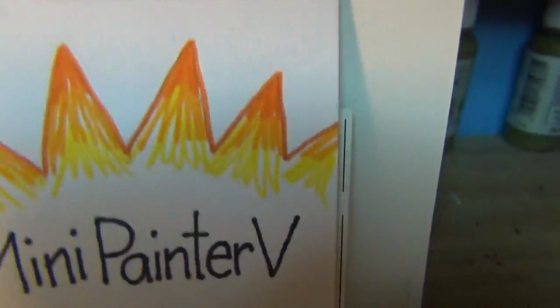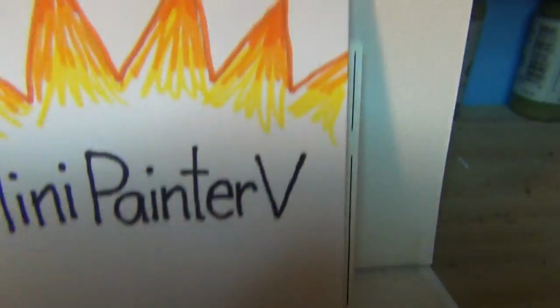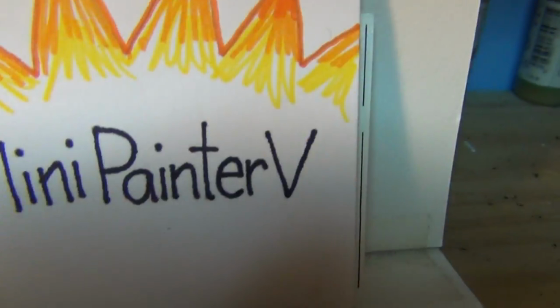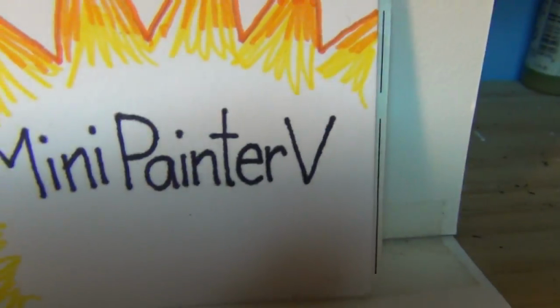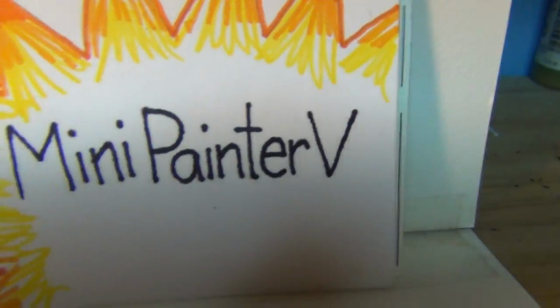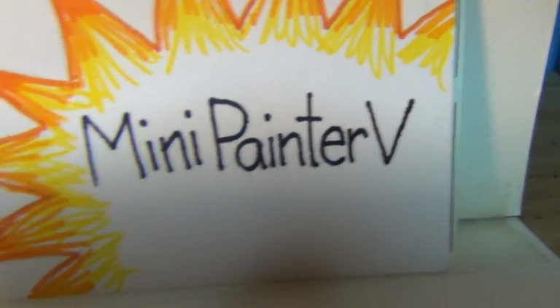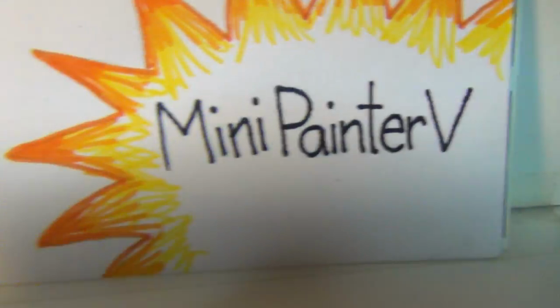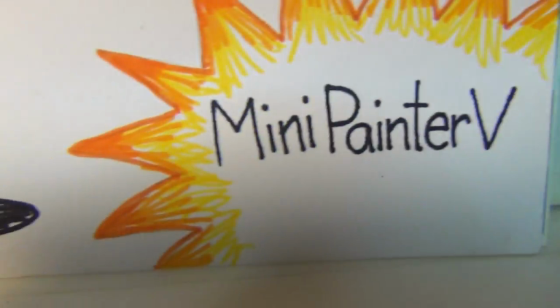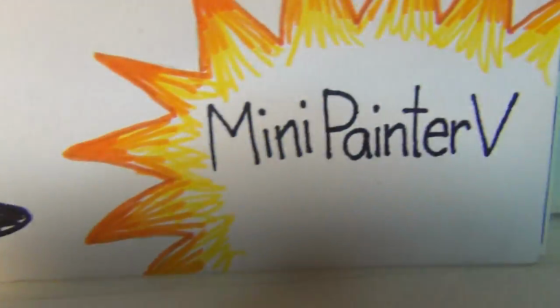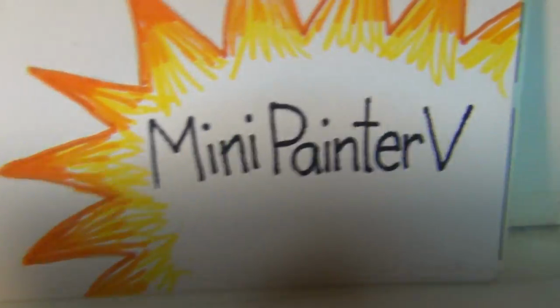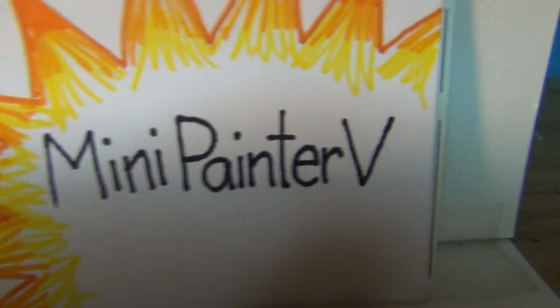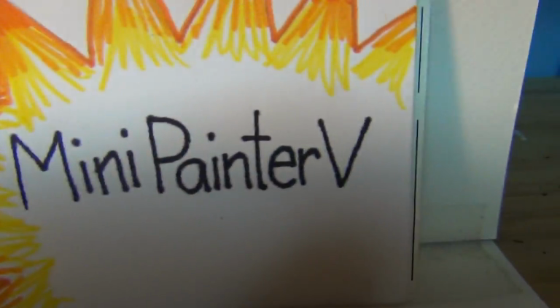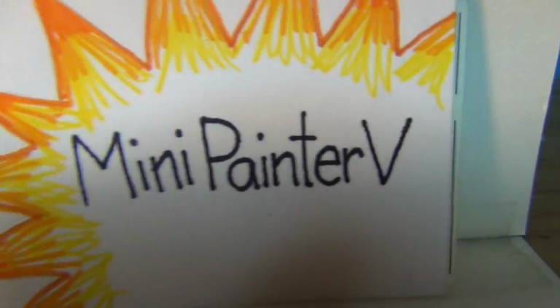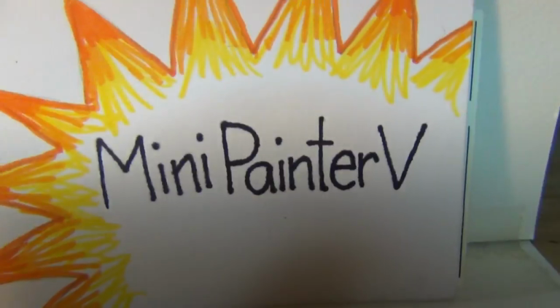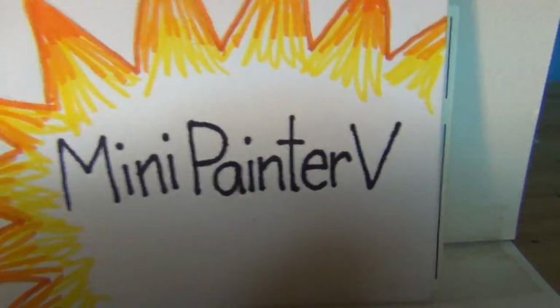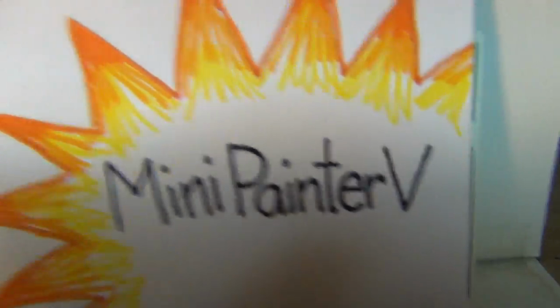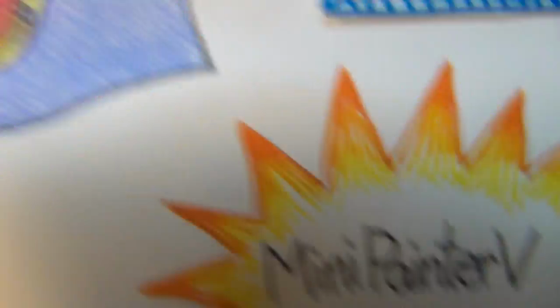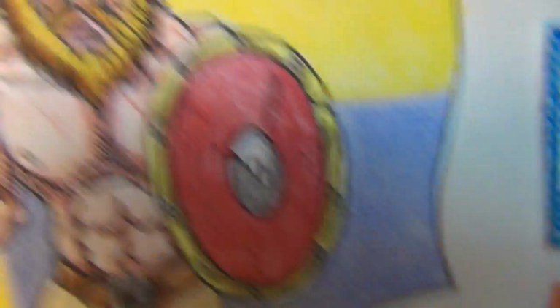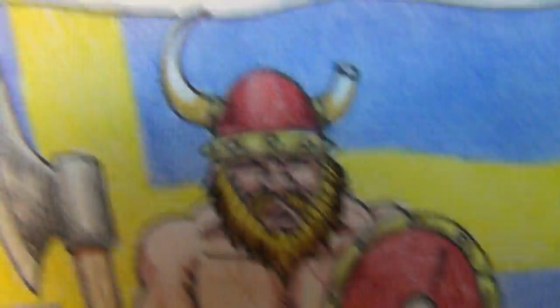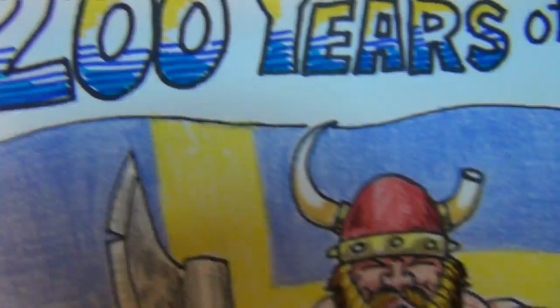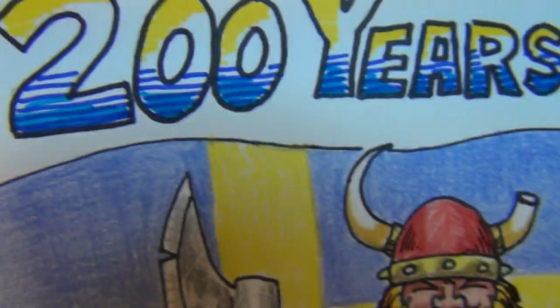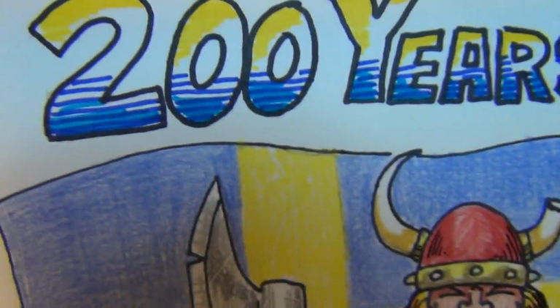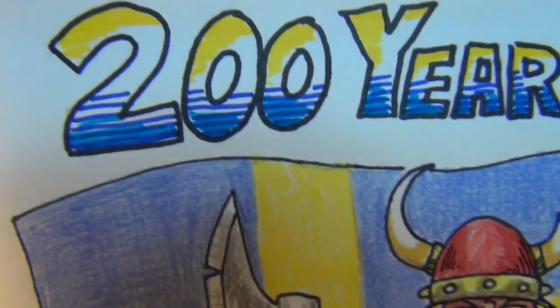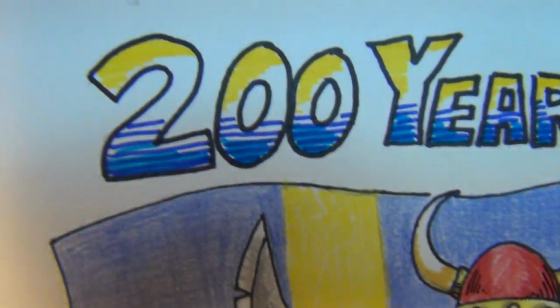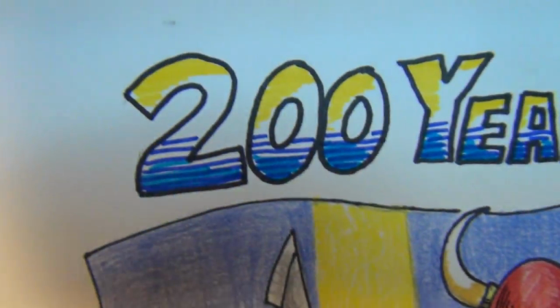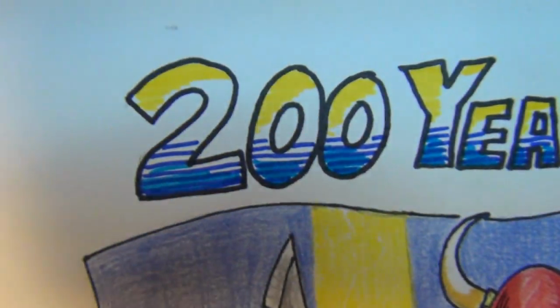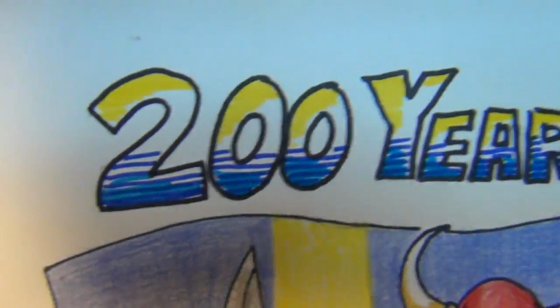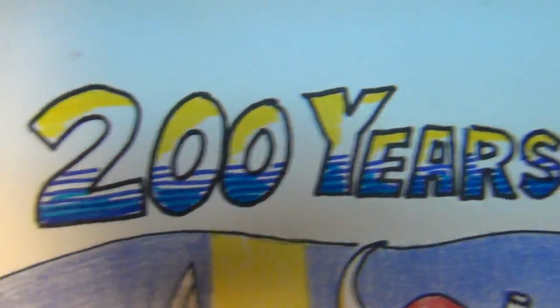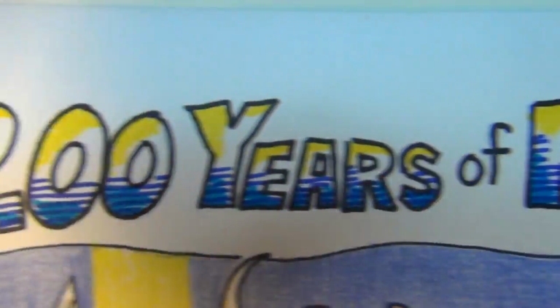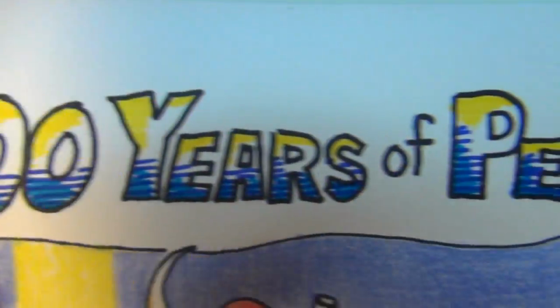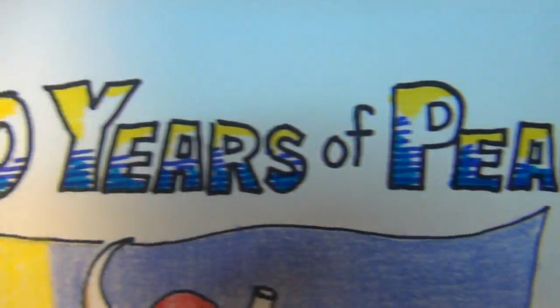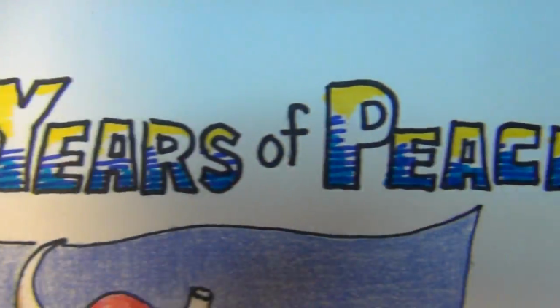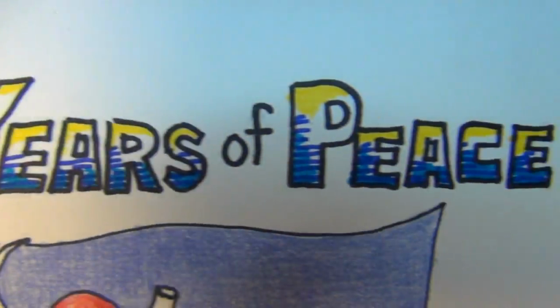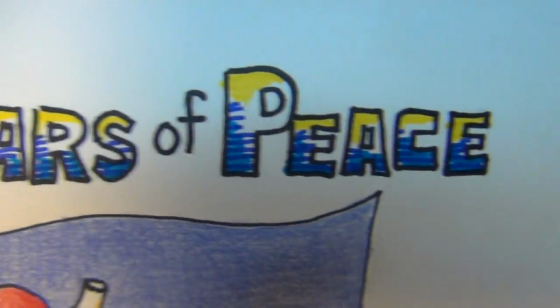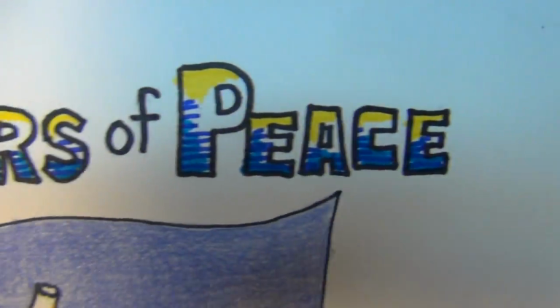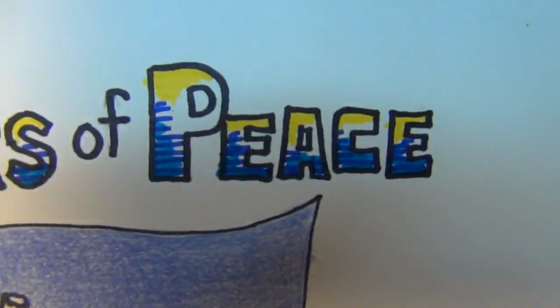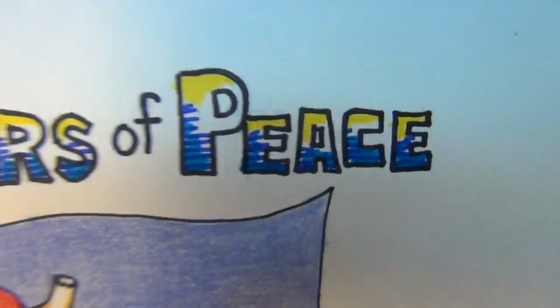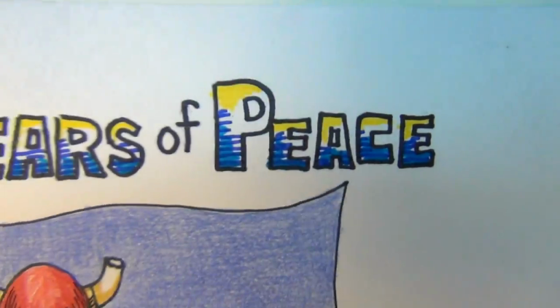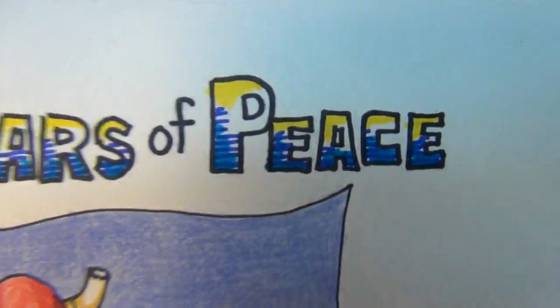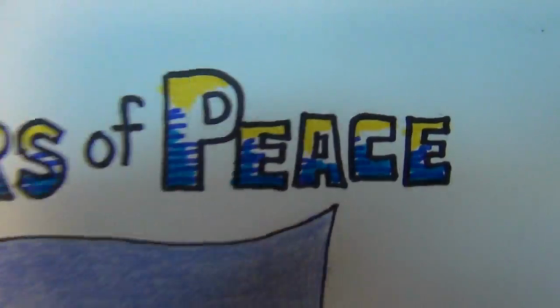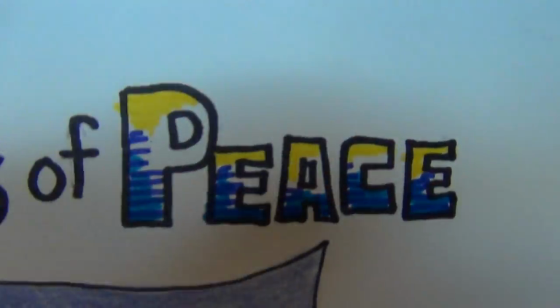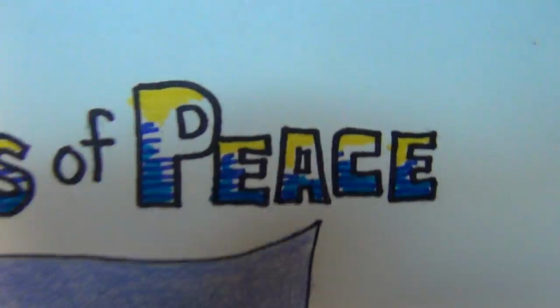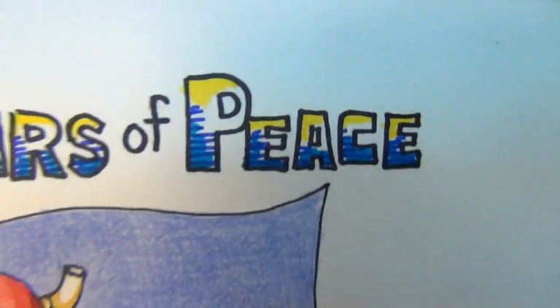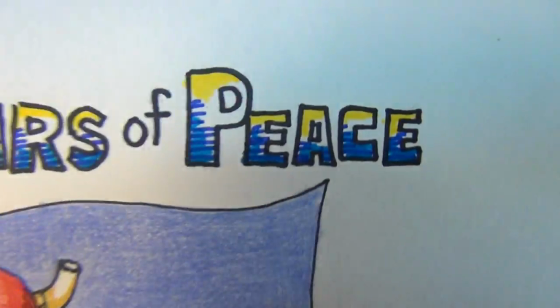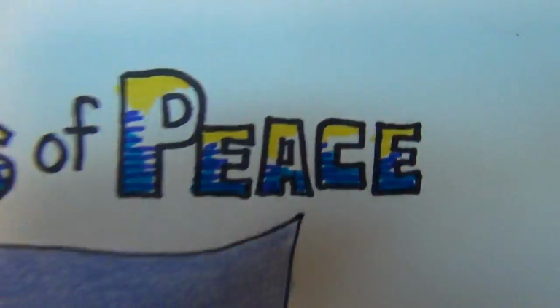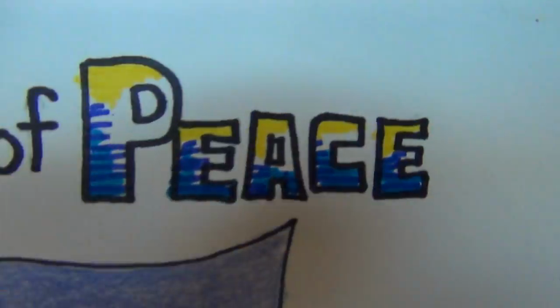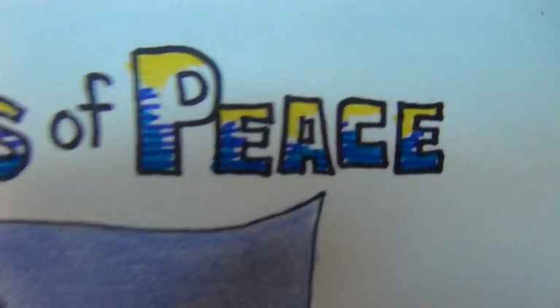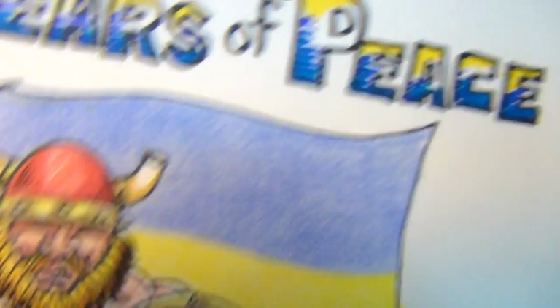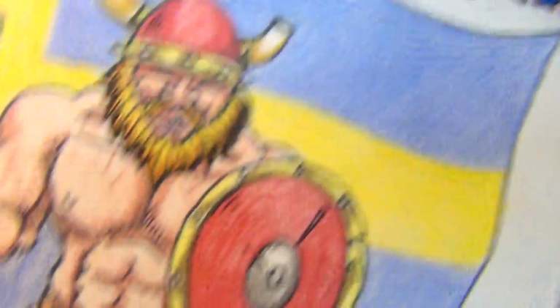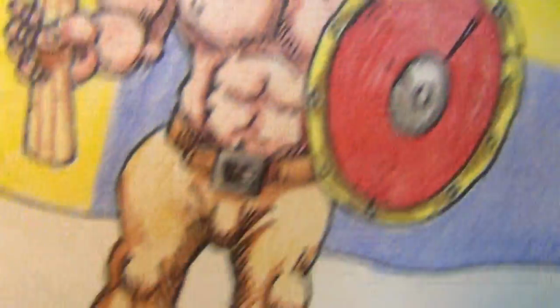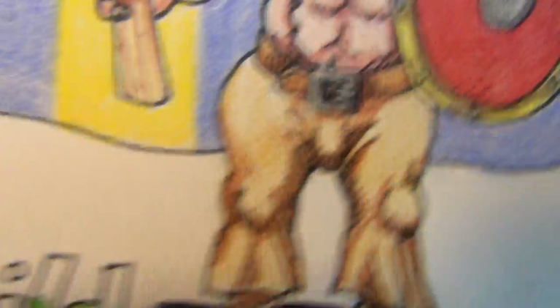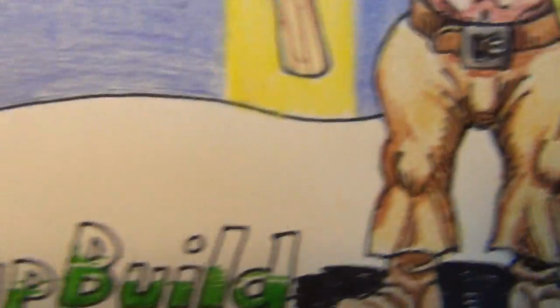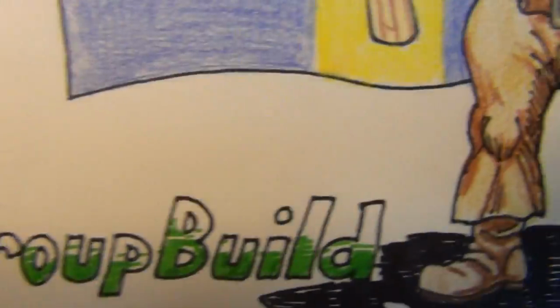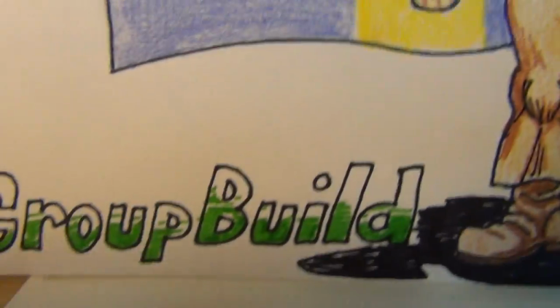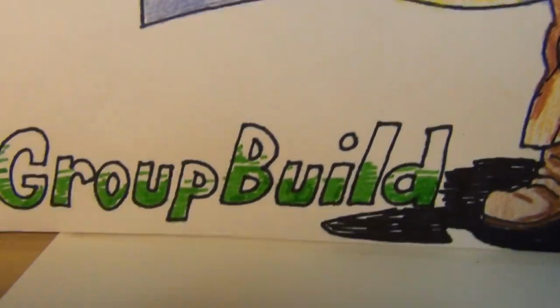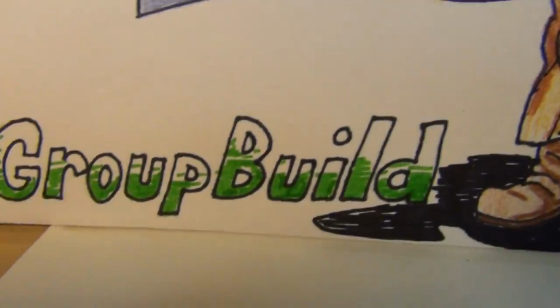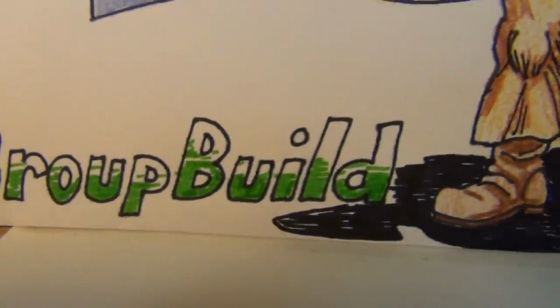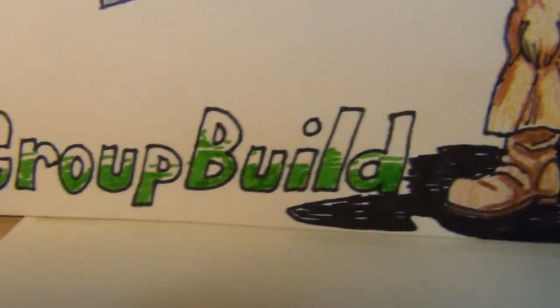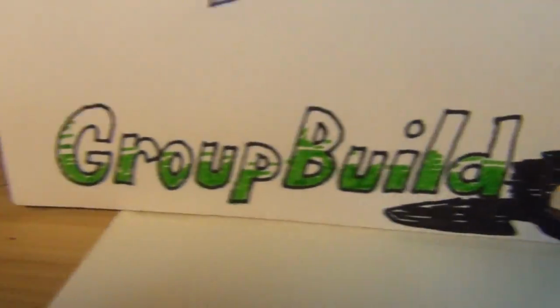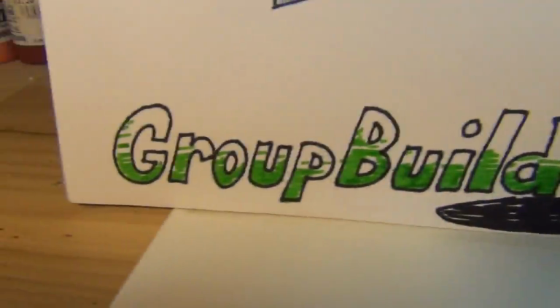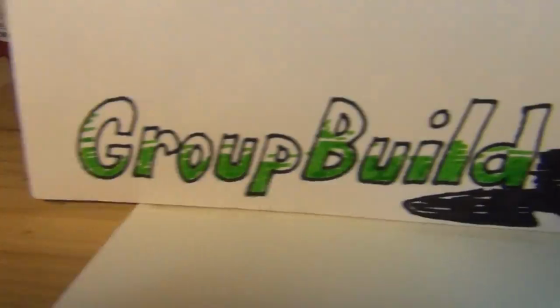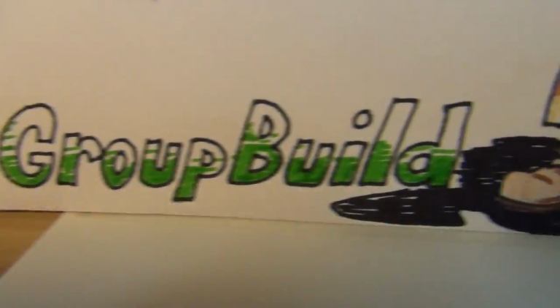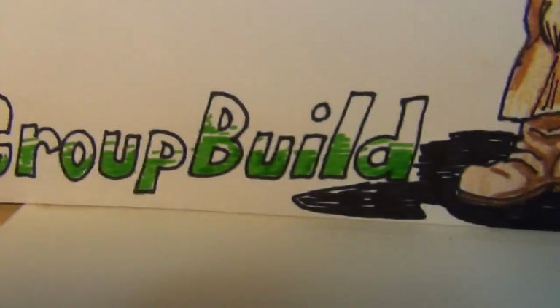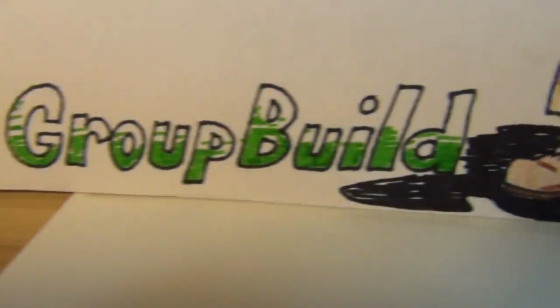Mini Painter VS 200 years of peace group build.